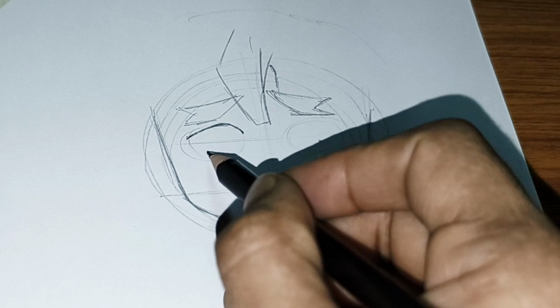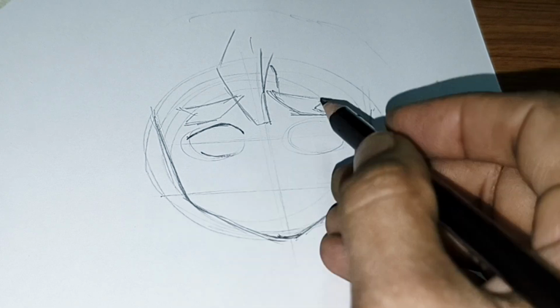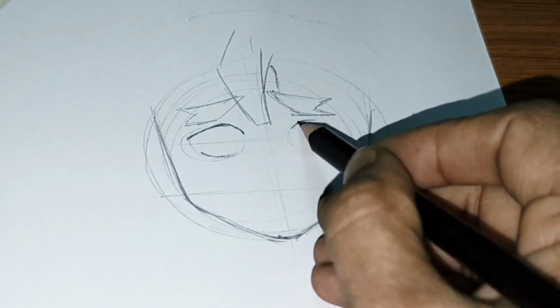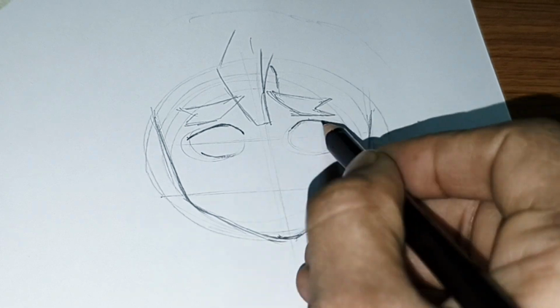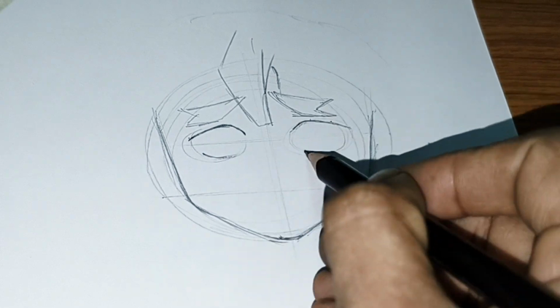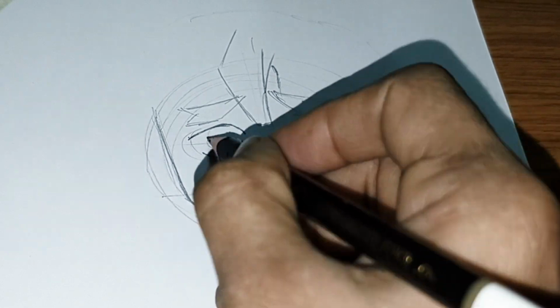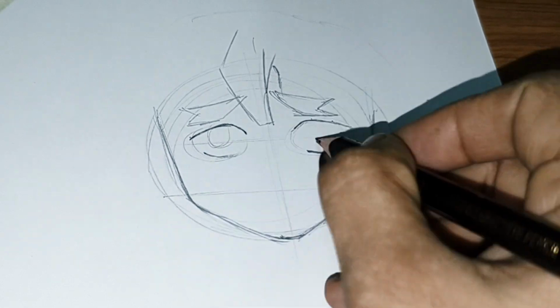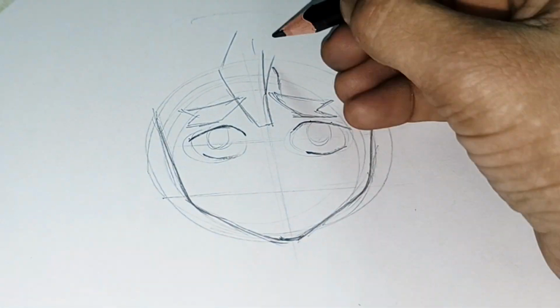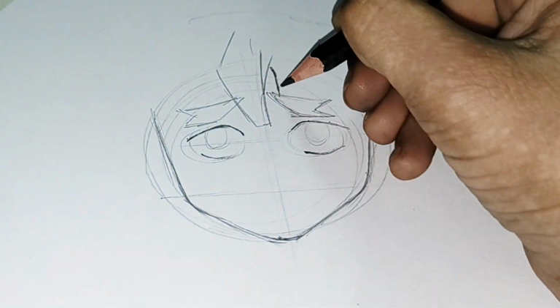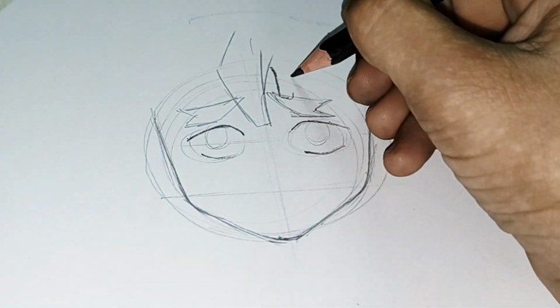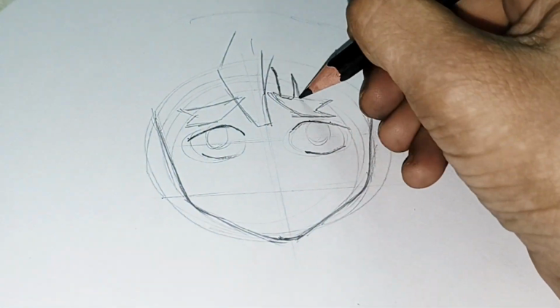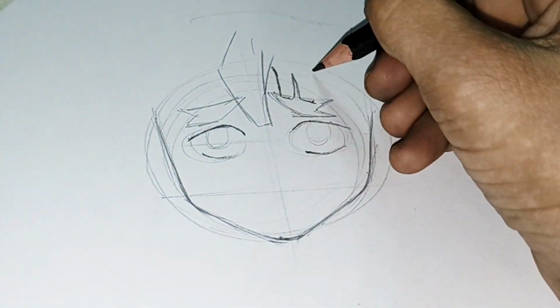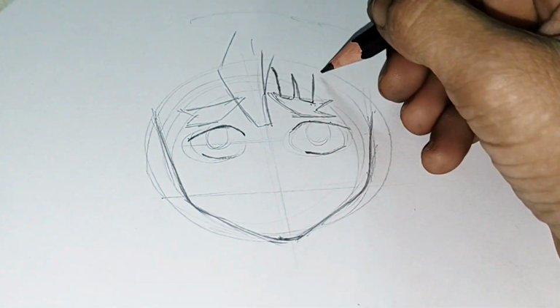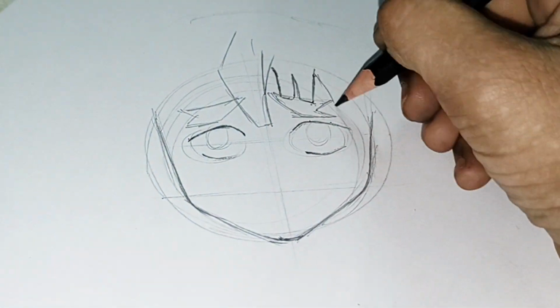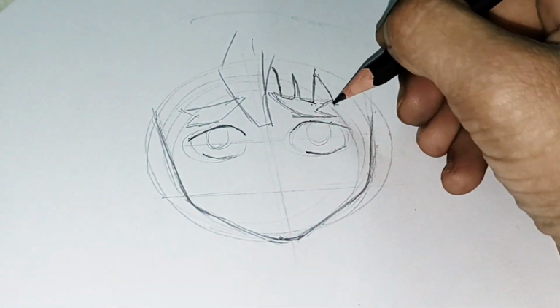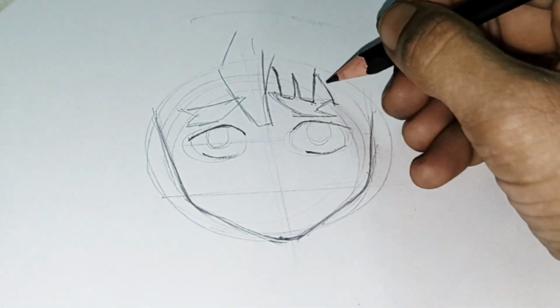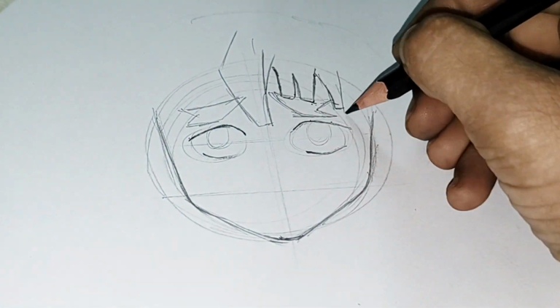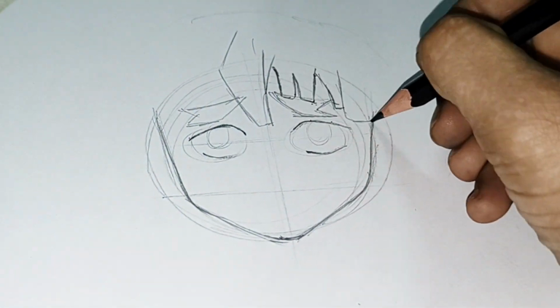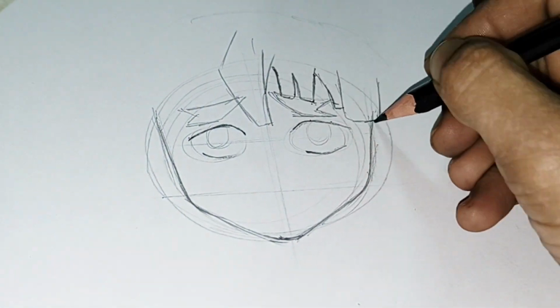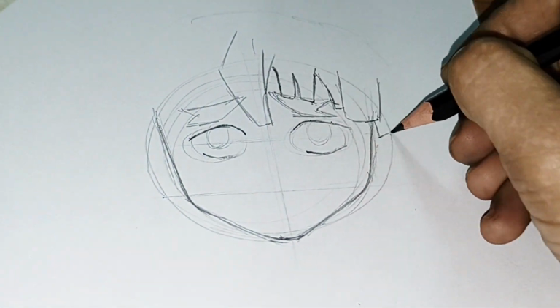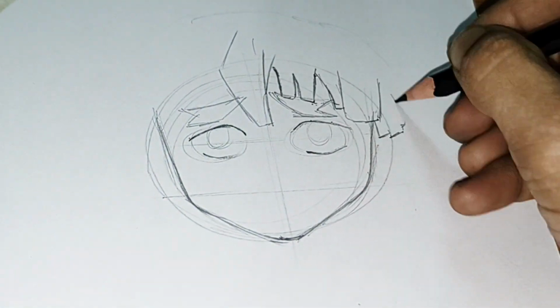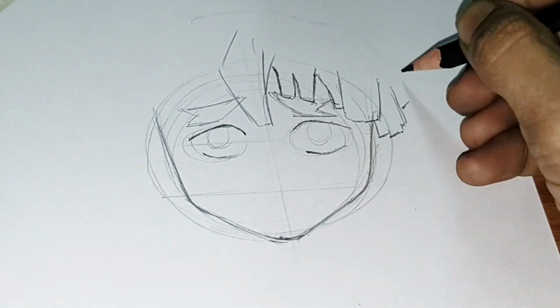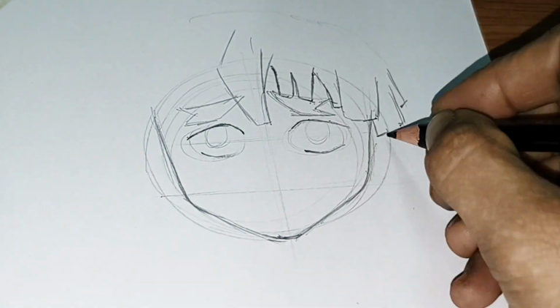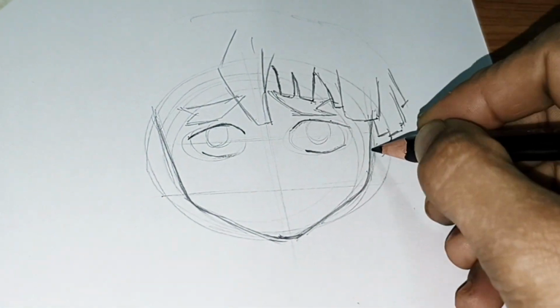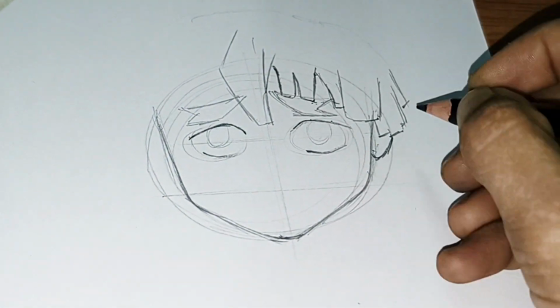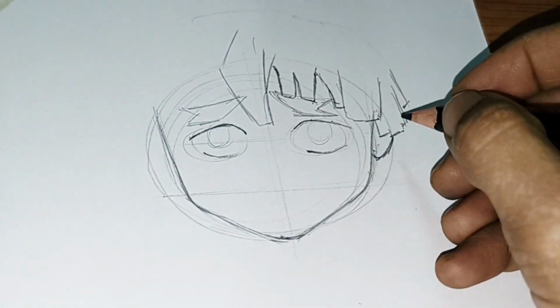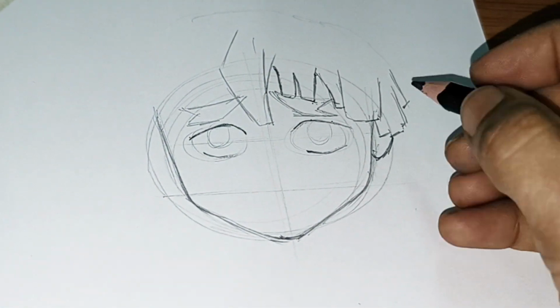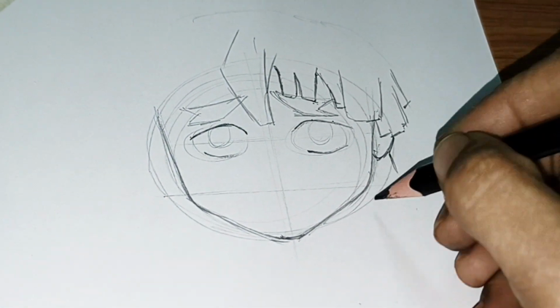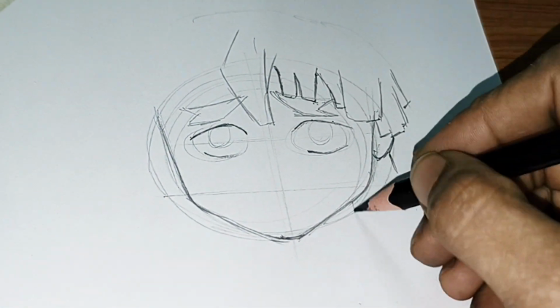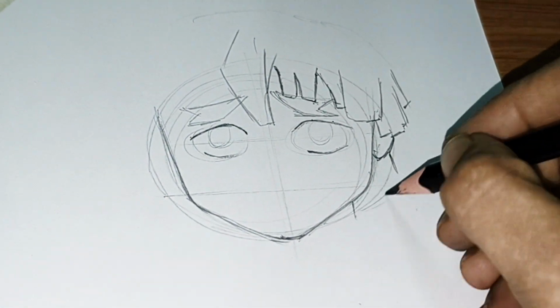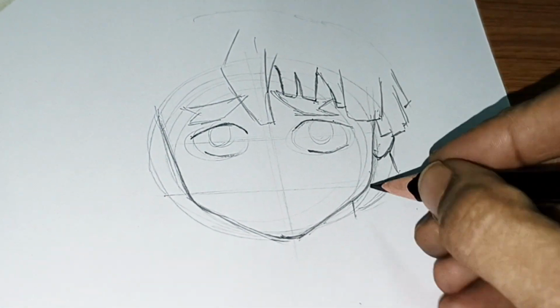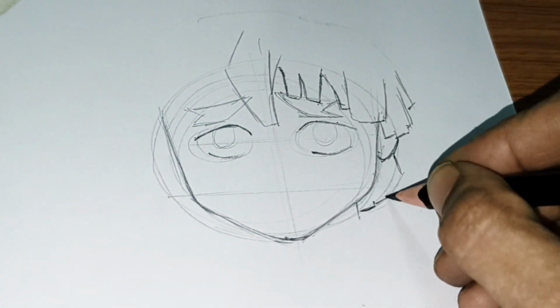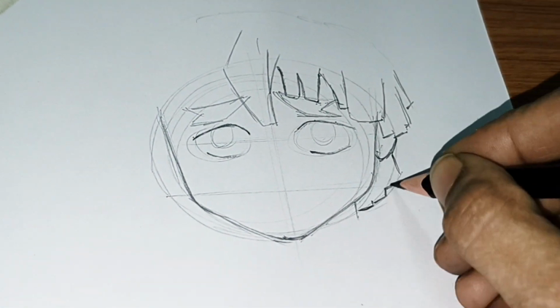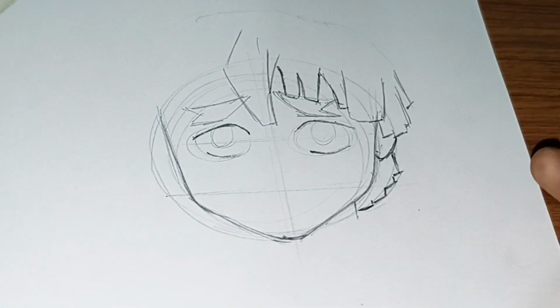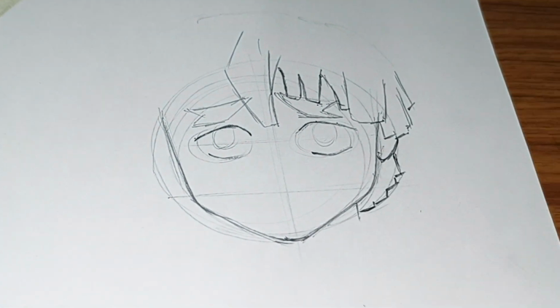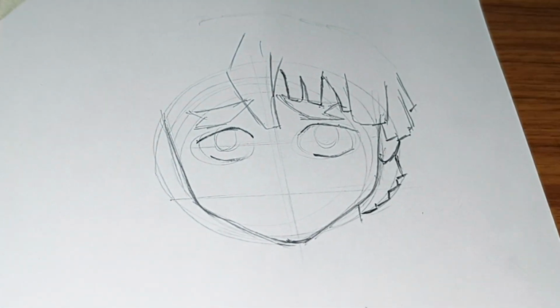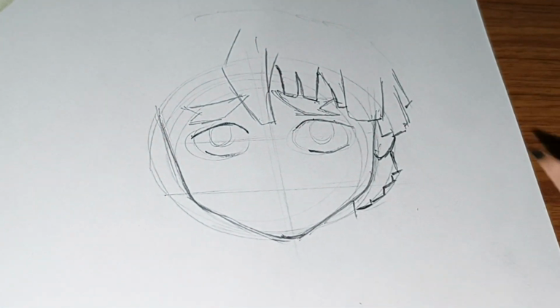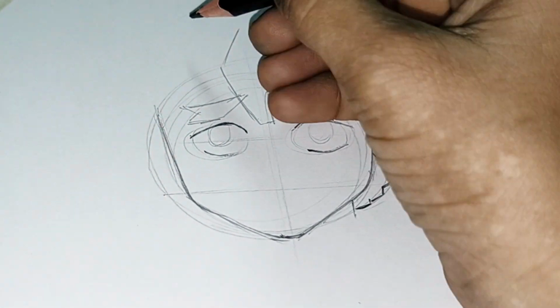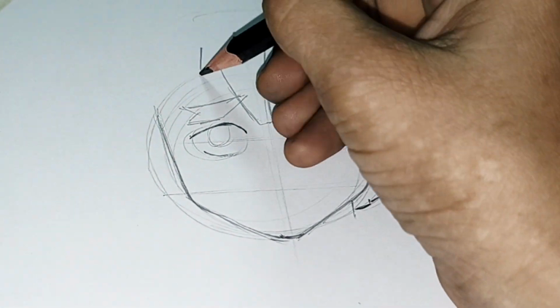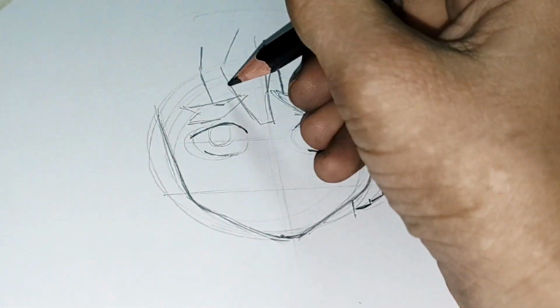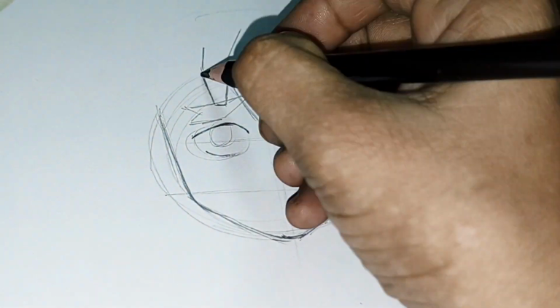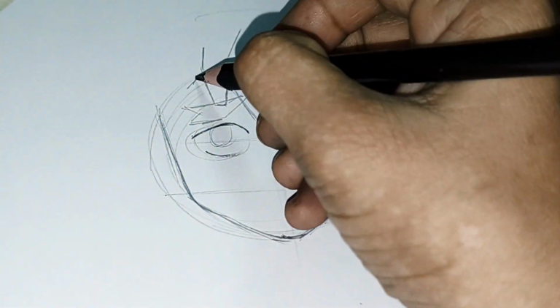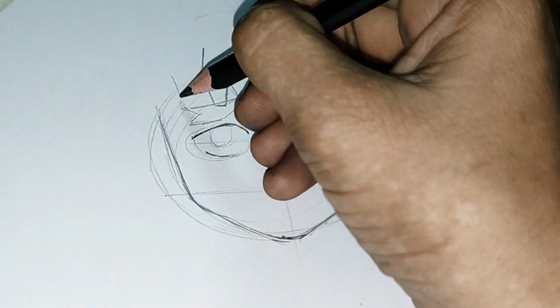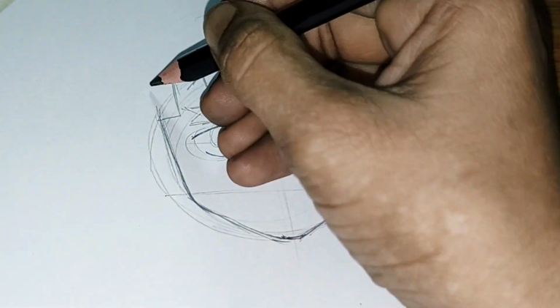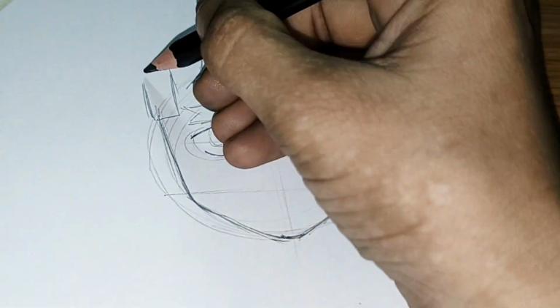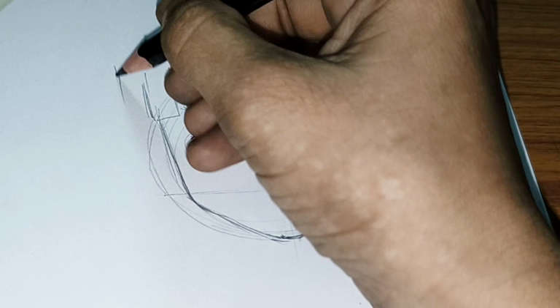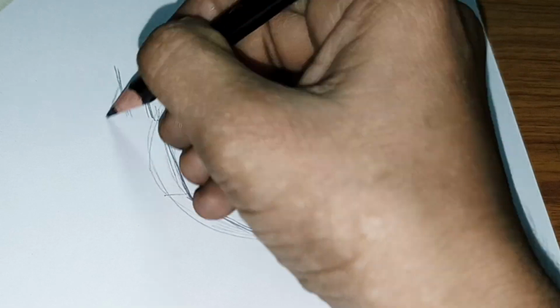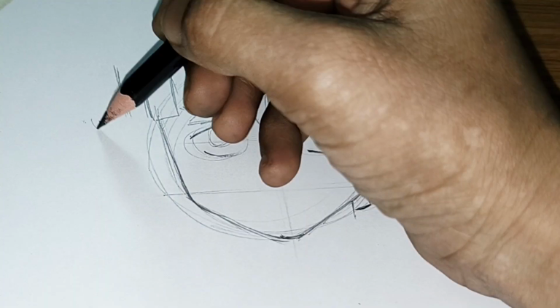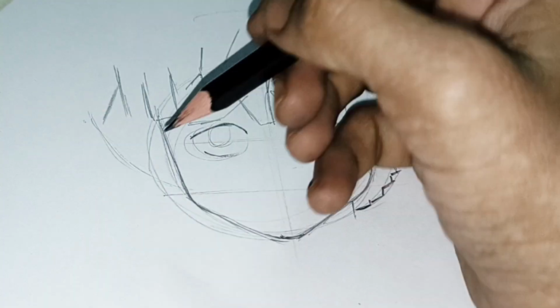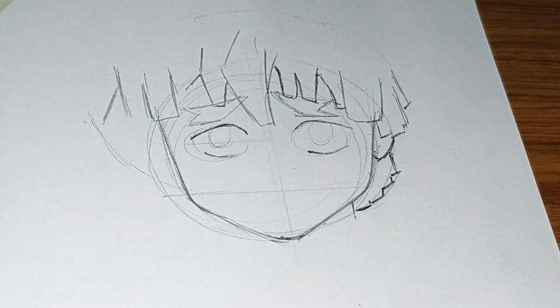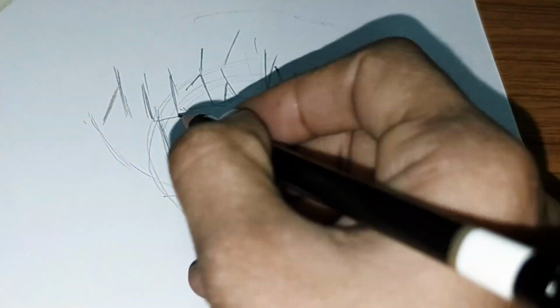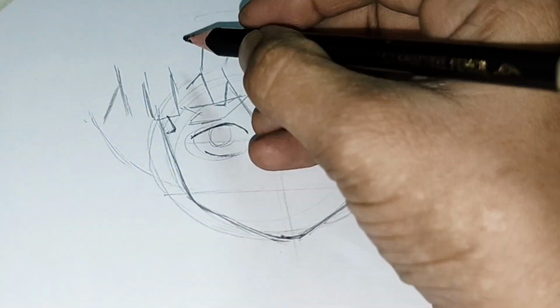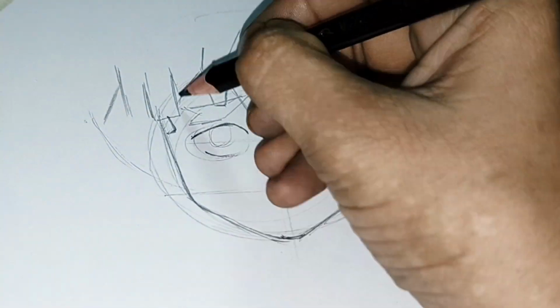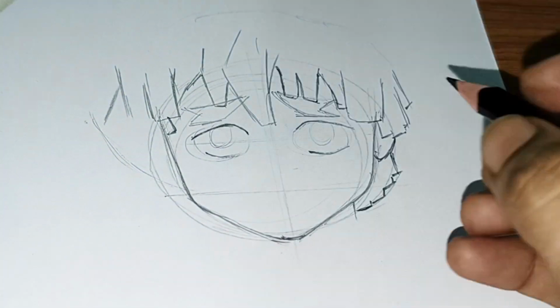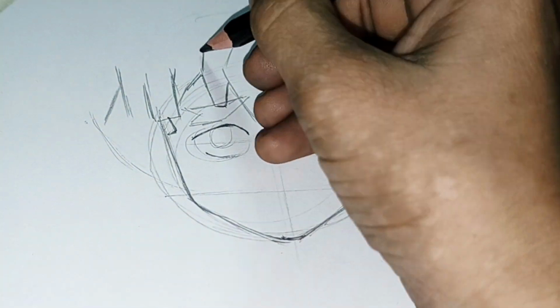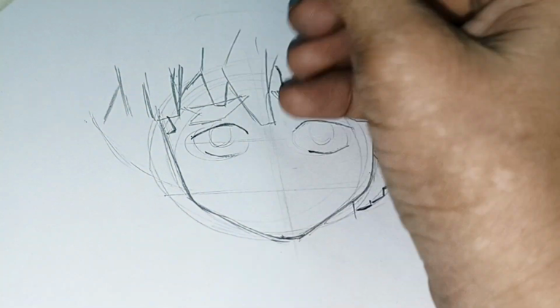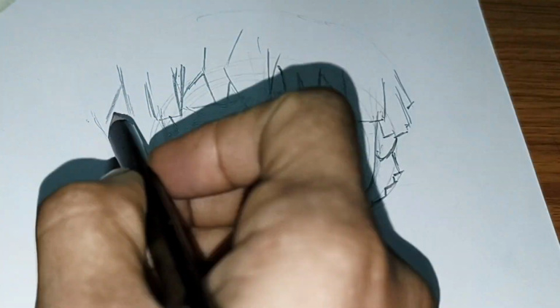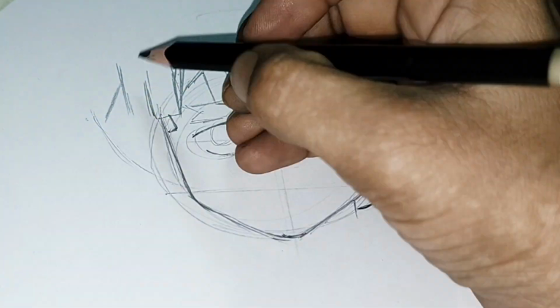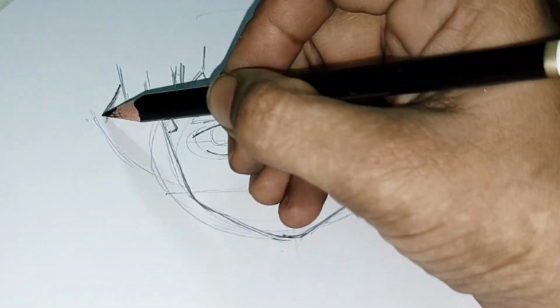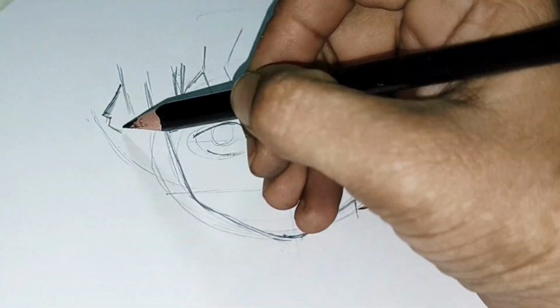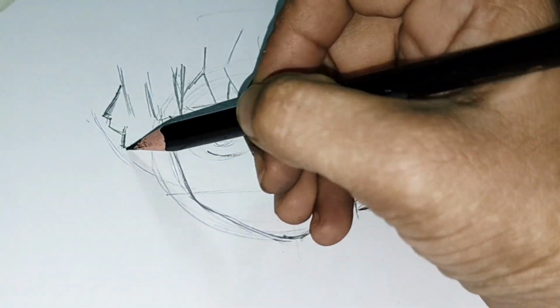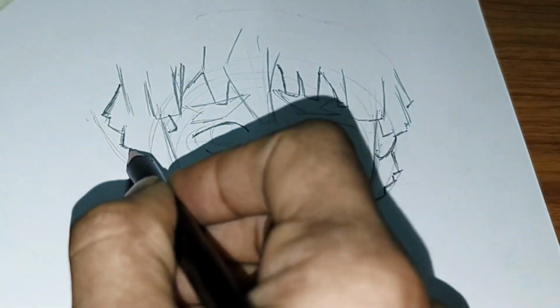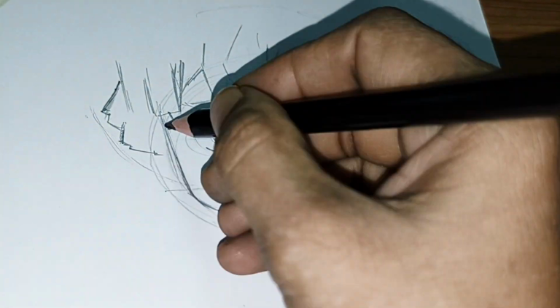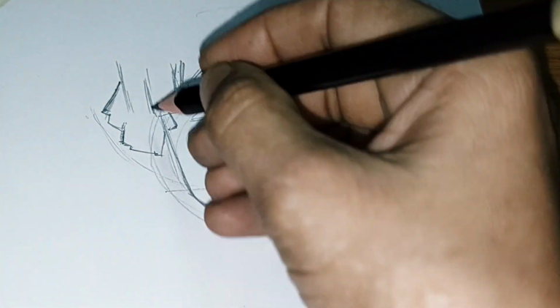For the hairline, first I have drawn the shape of where I want the hair to end, then I outlined the hair on that line.